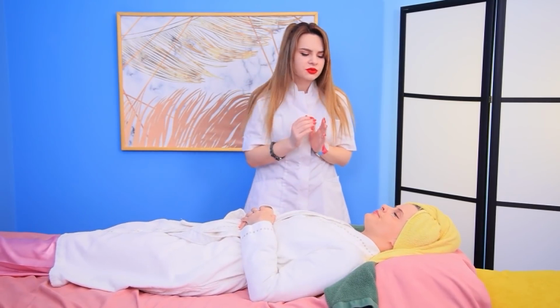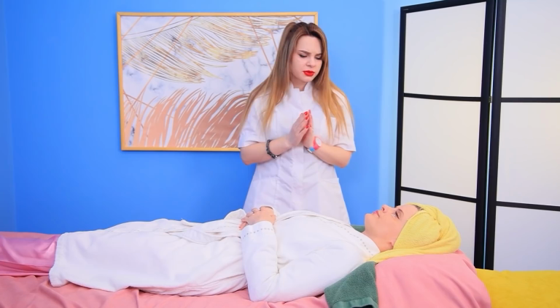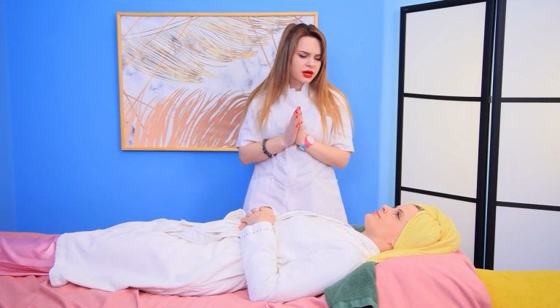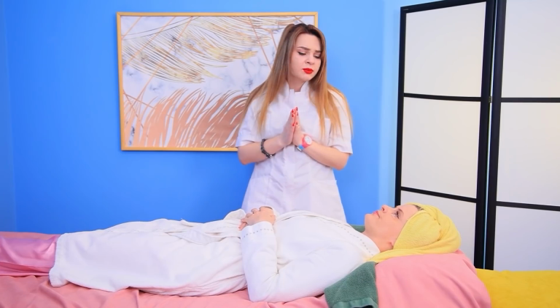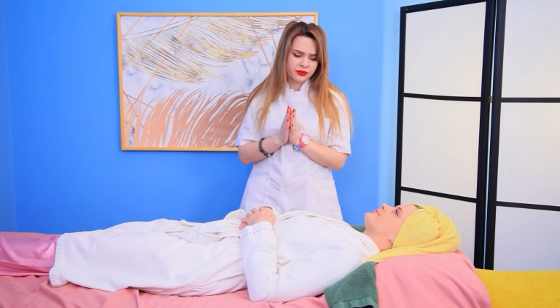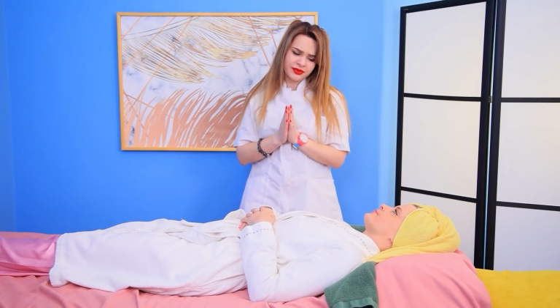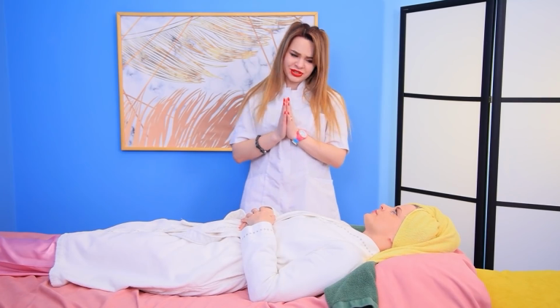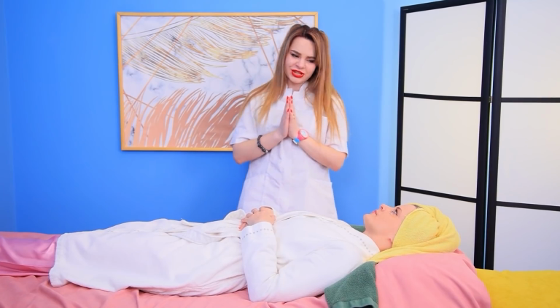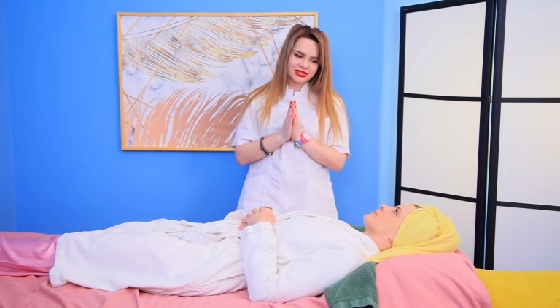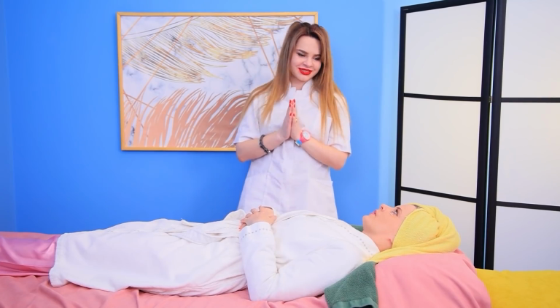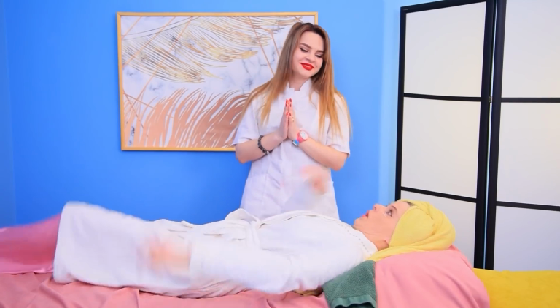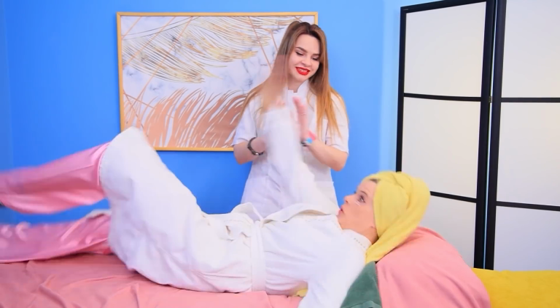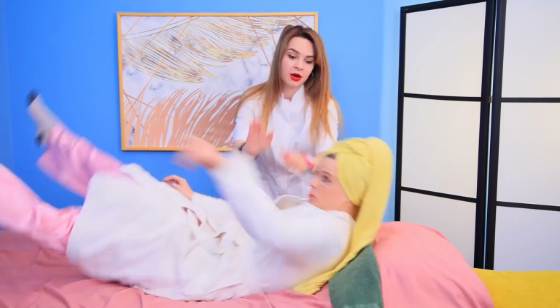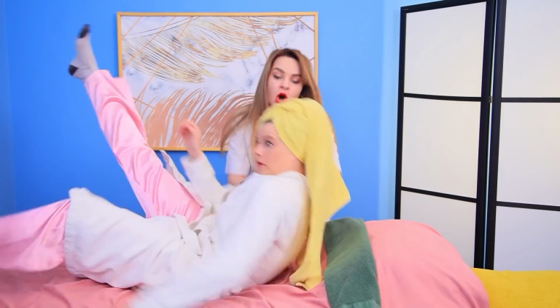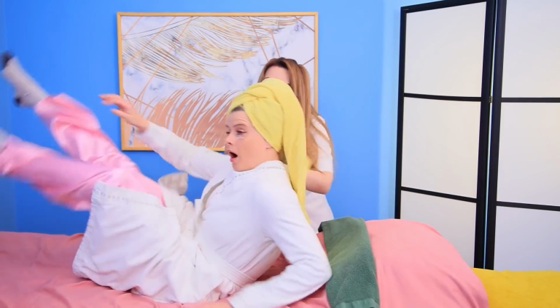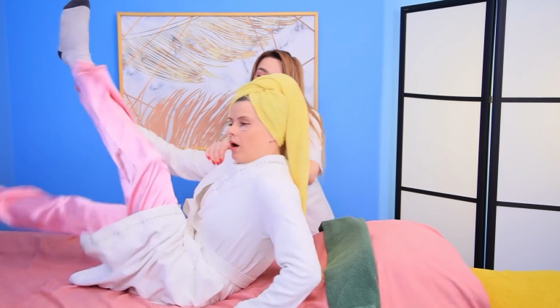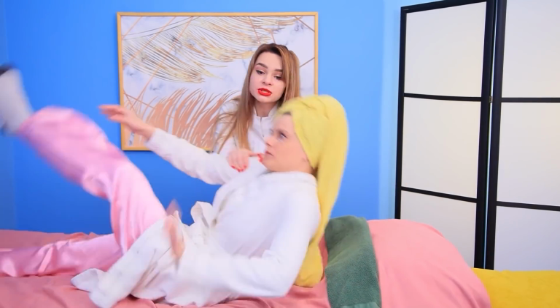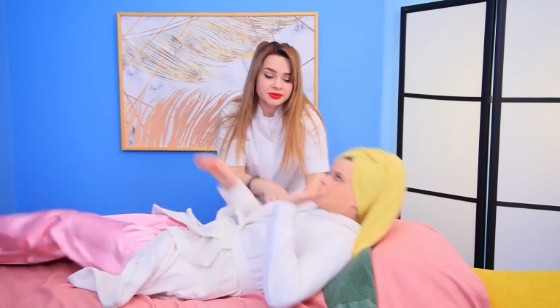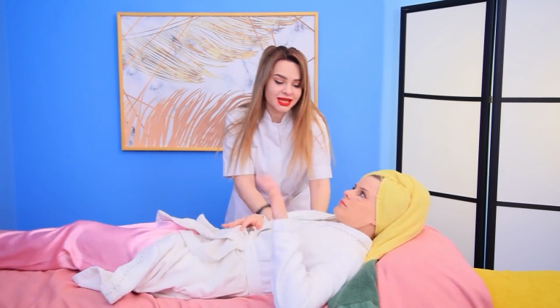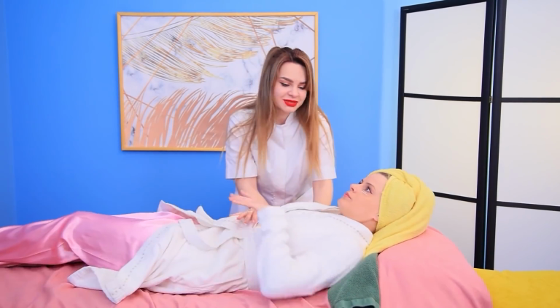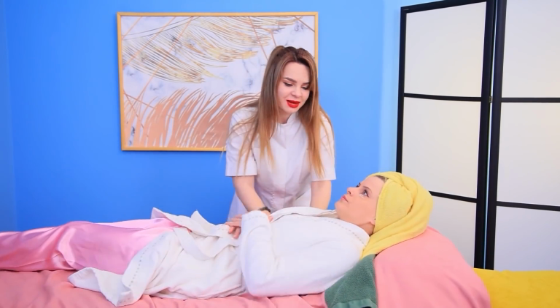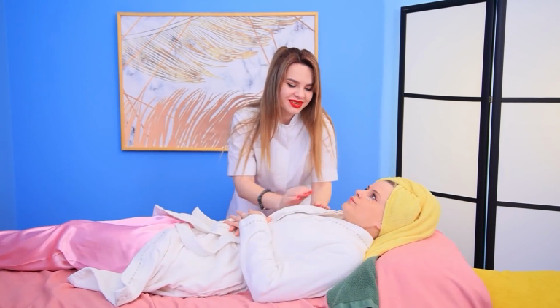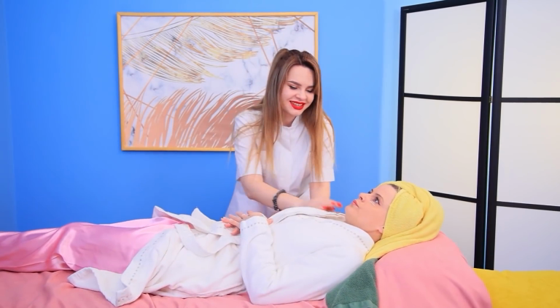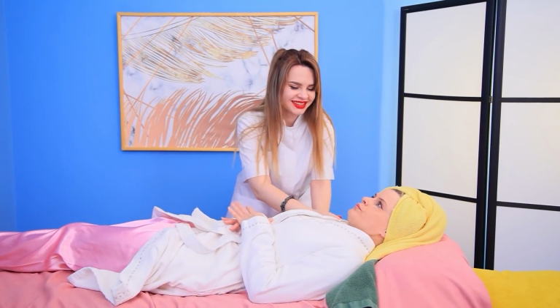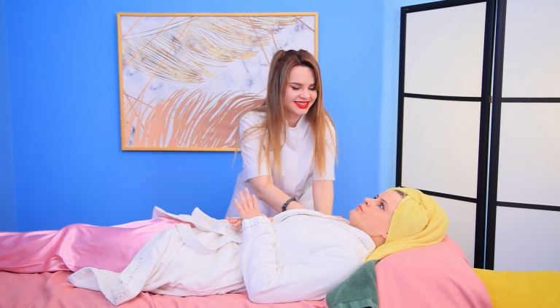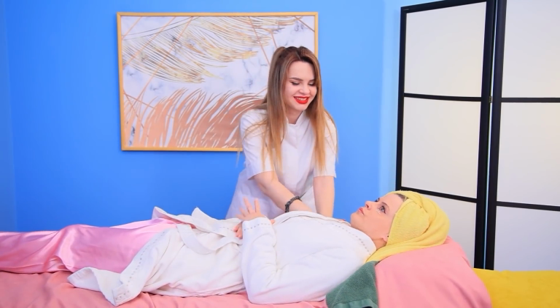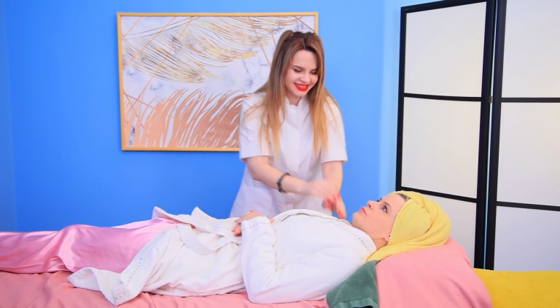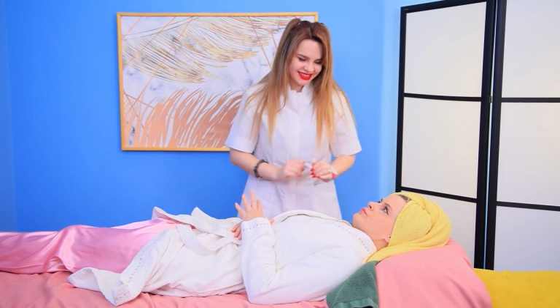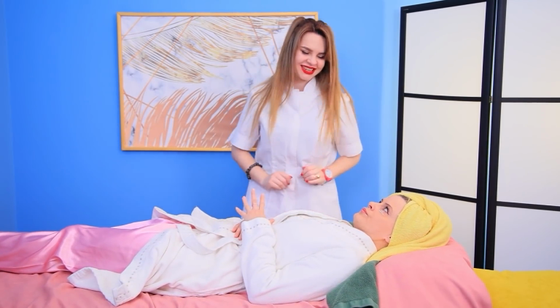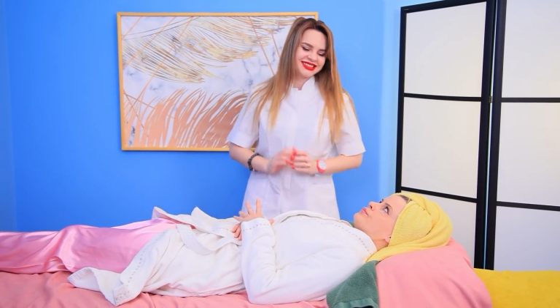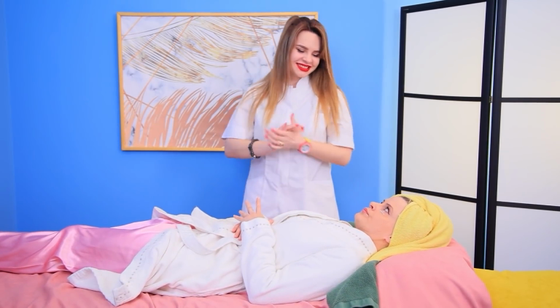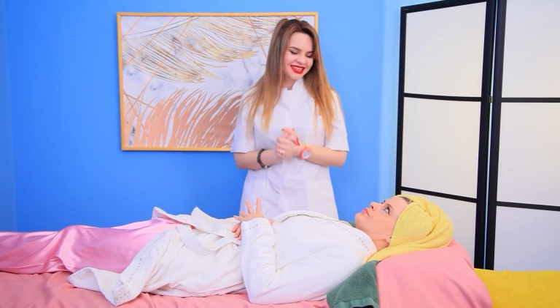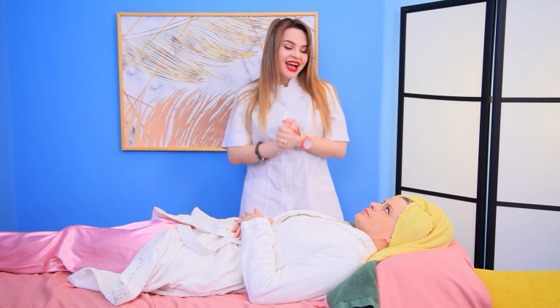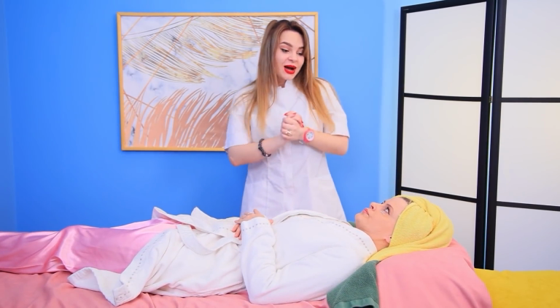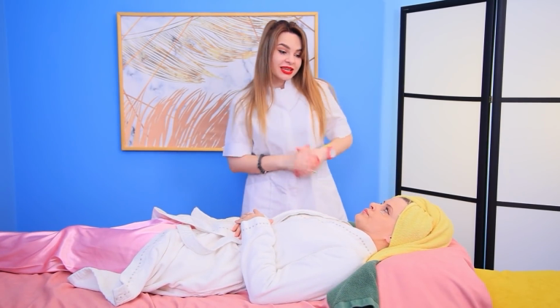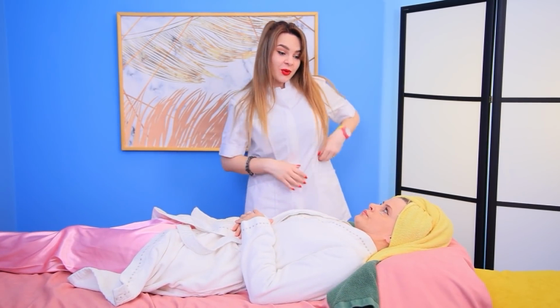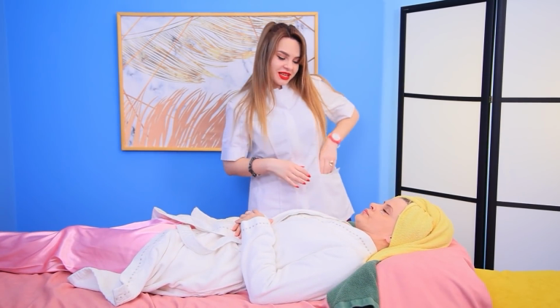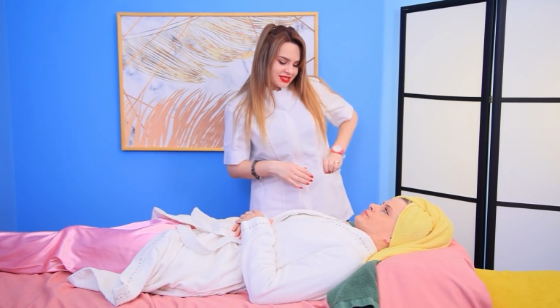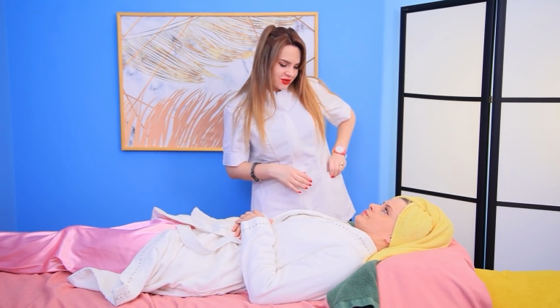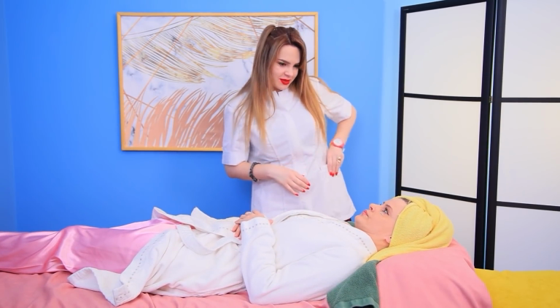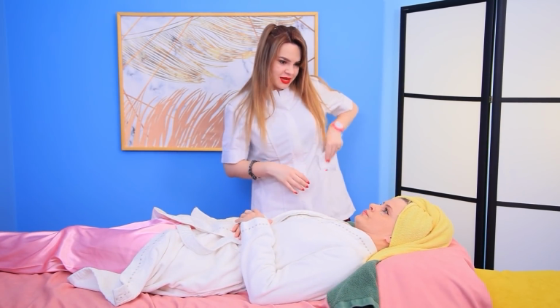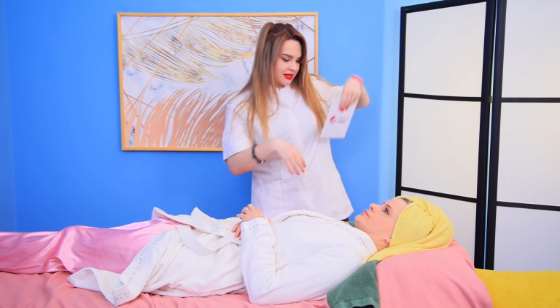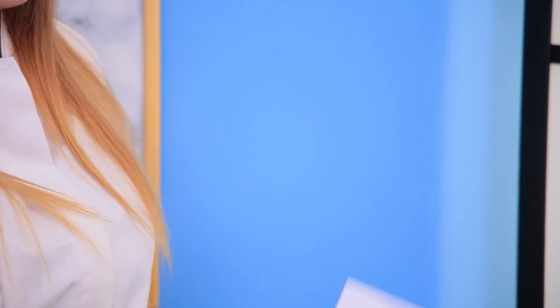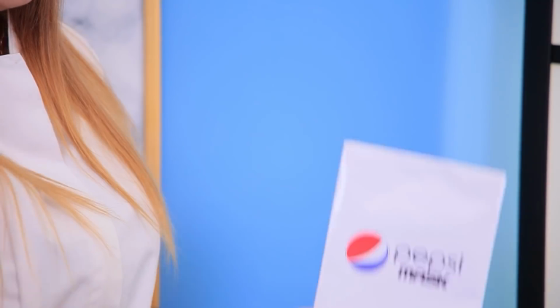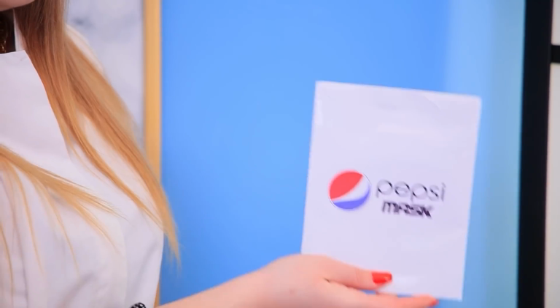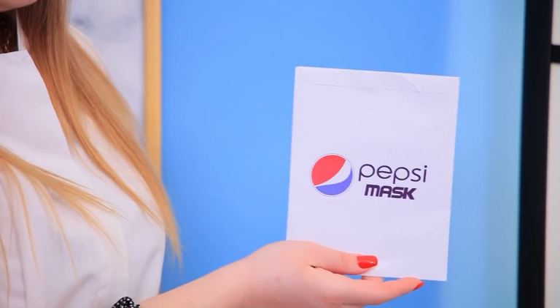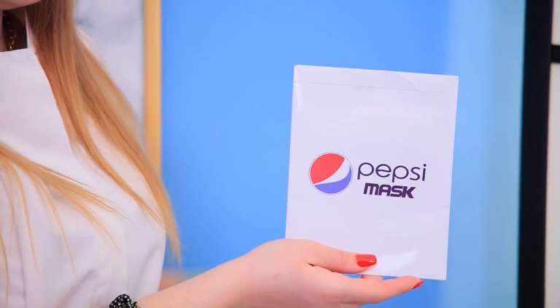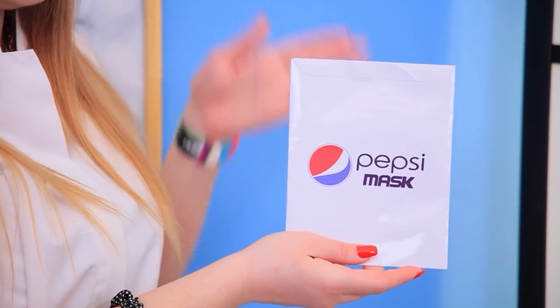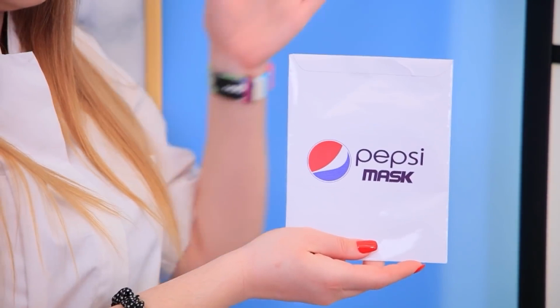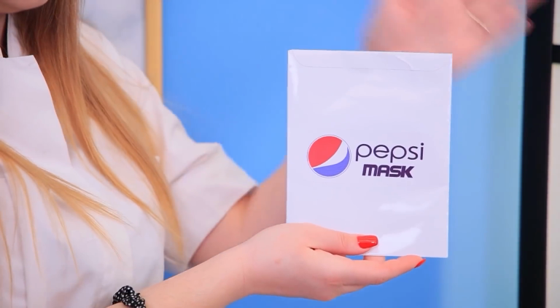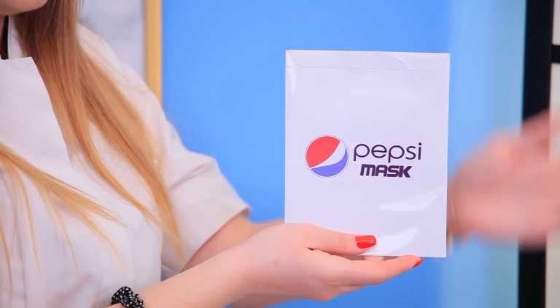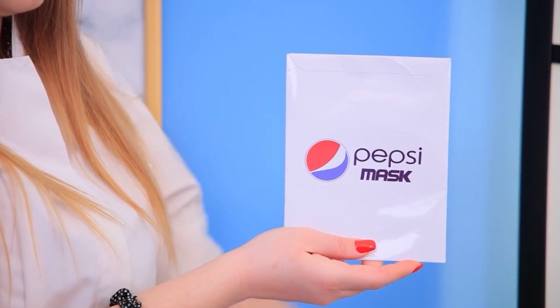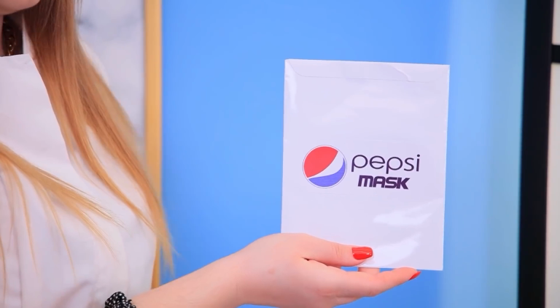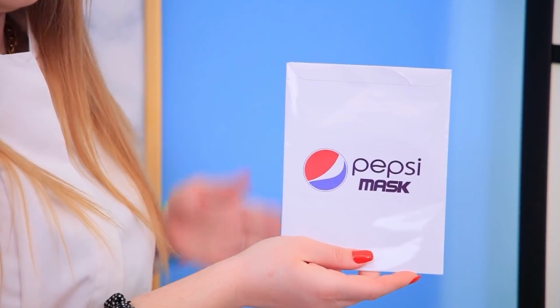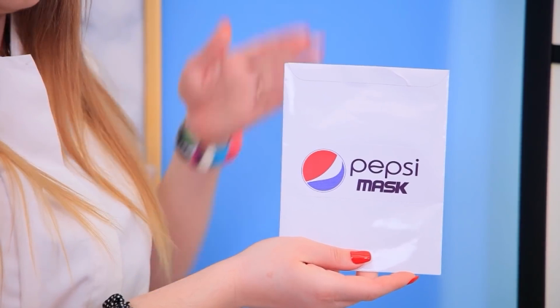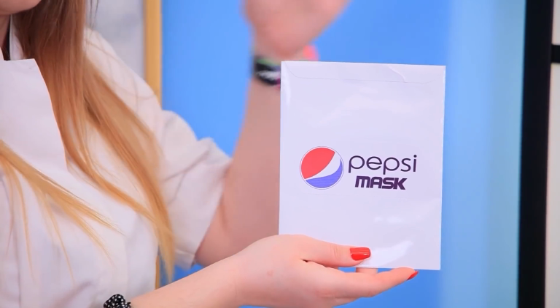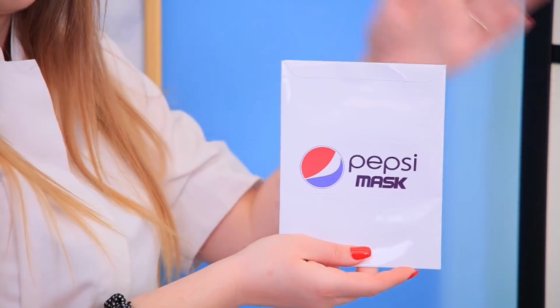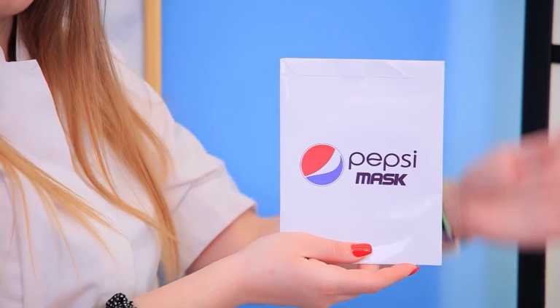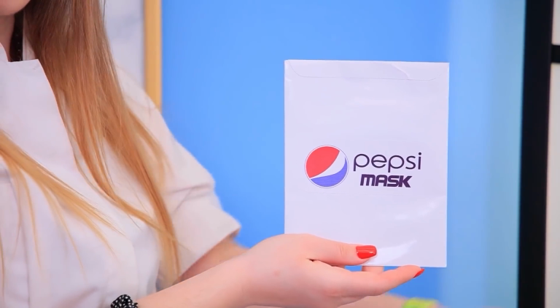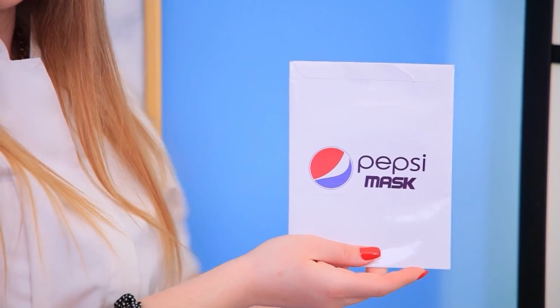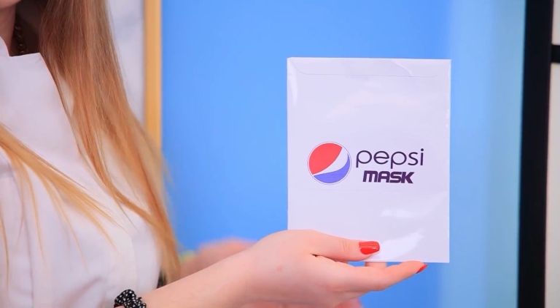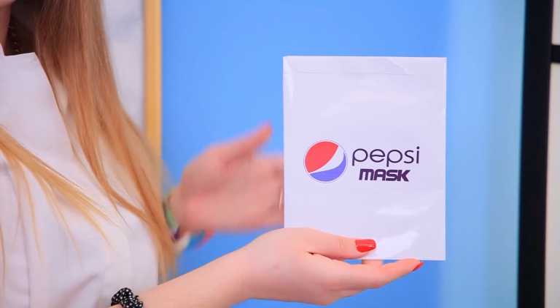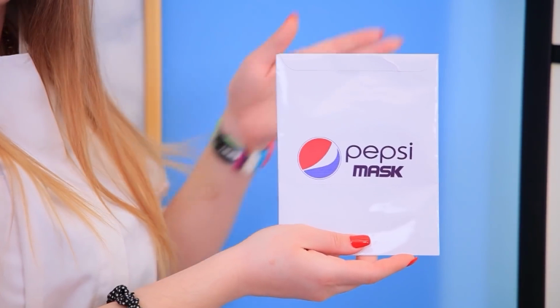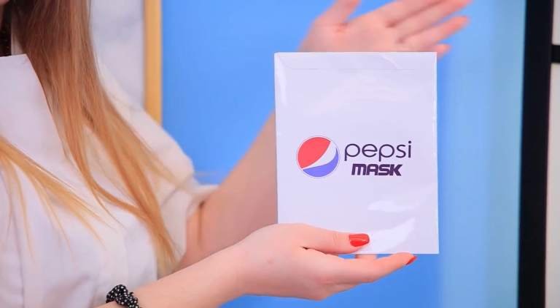I'll fix it! You? Oh no! Don't worry! I'm a beauty professional! Try this refreshing face mask!